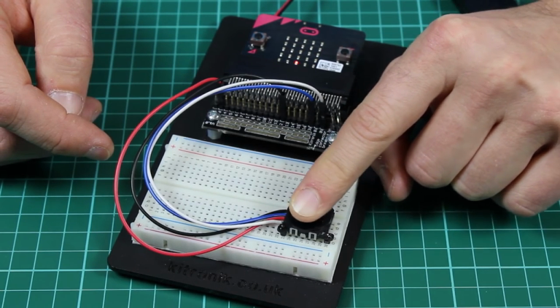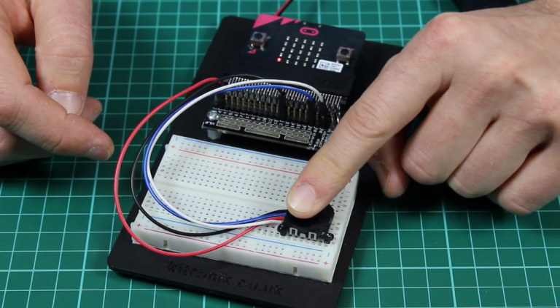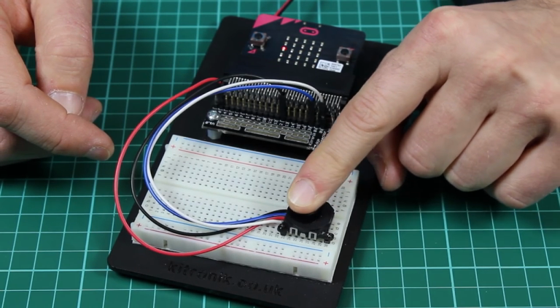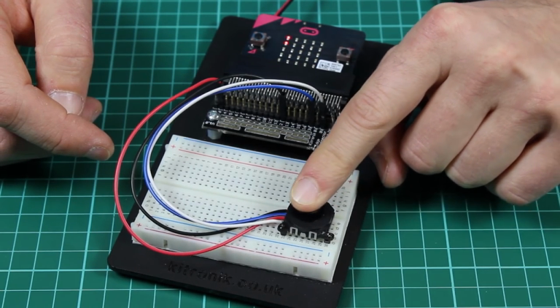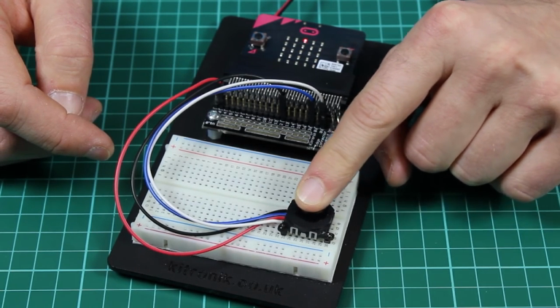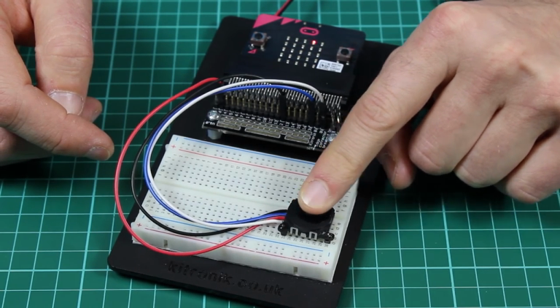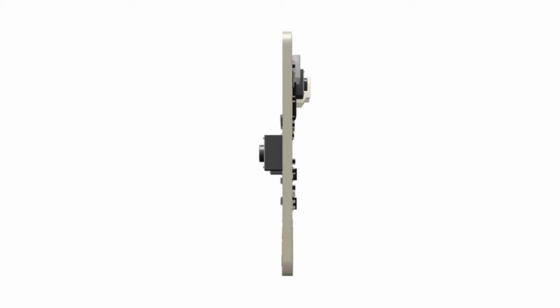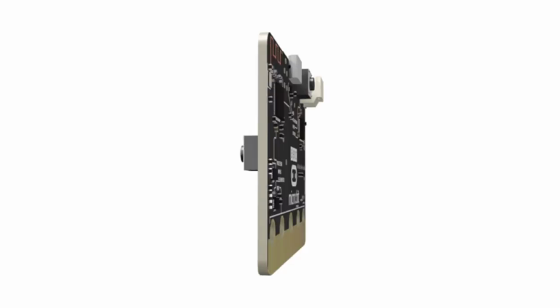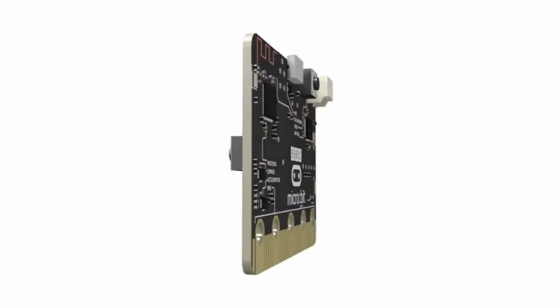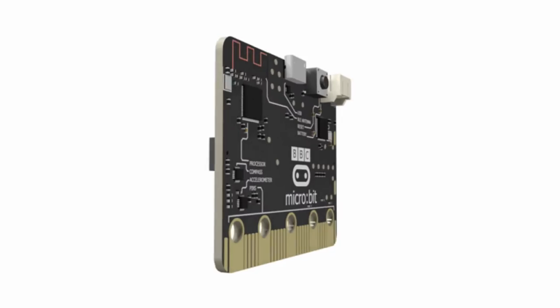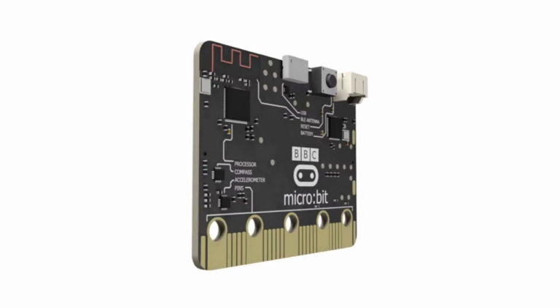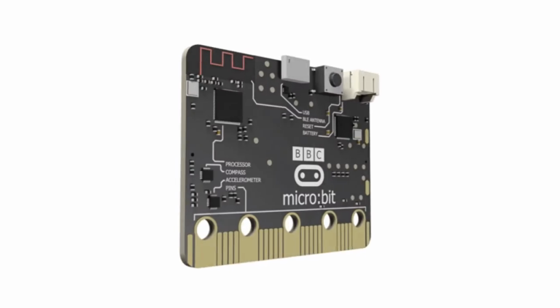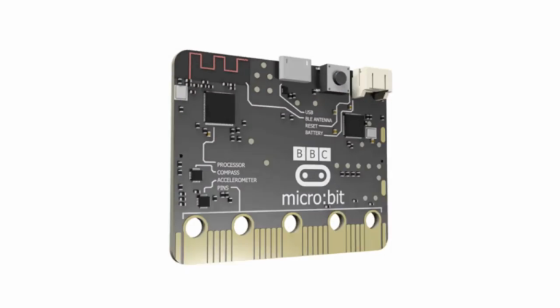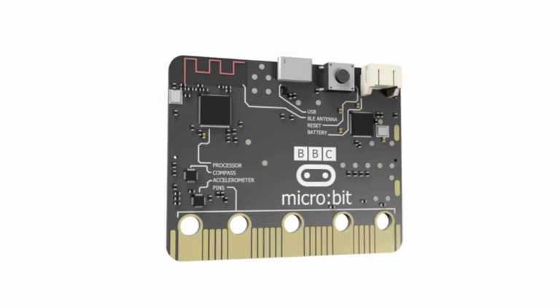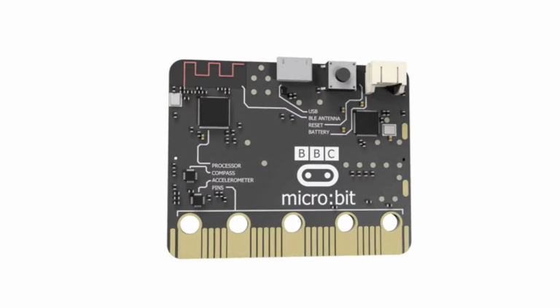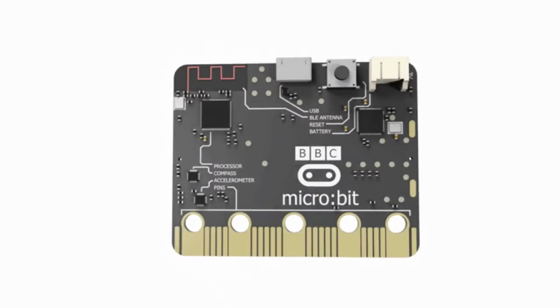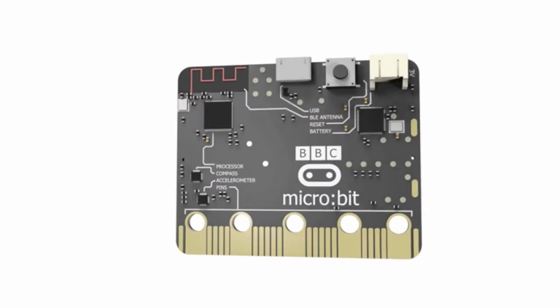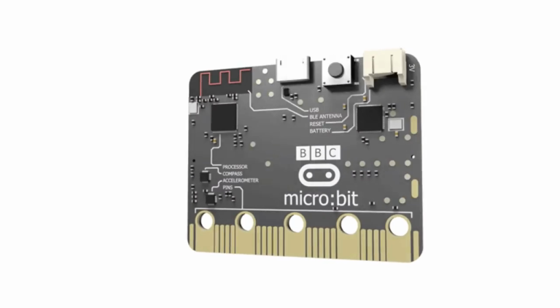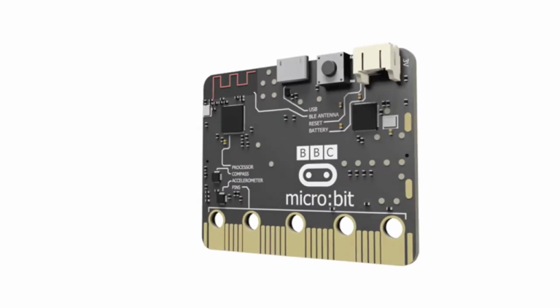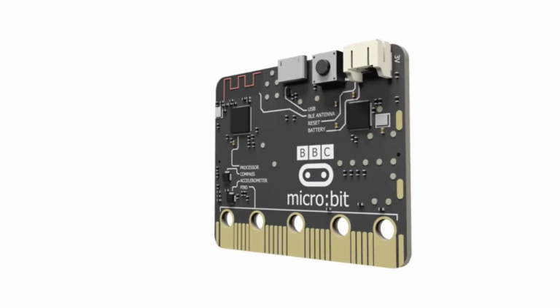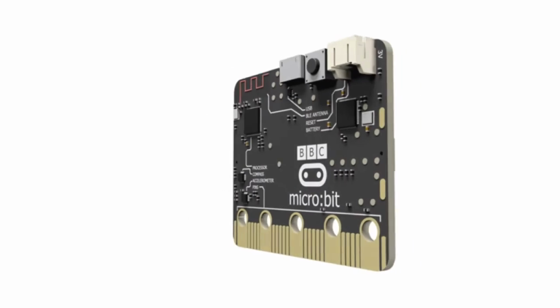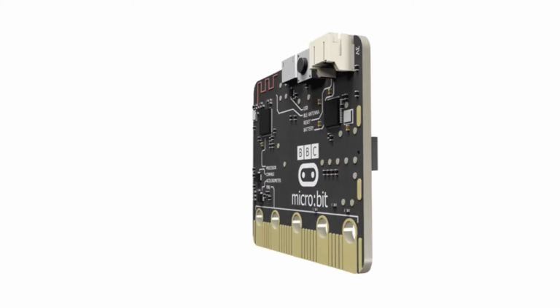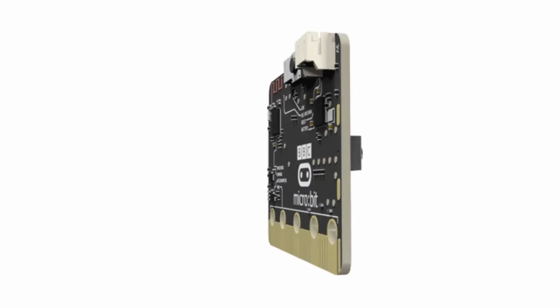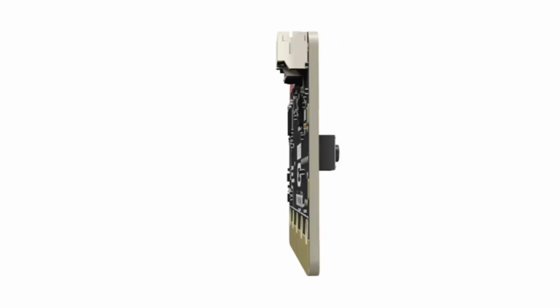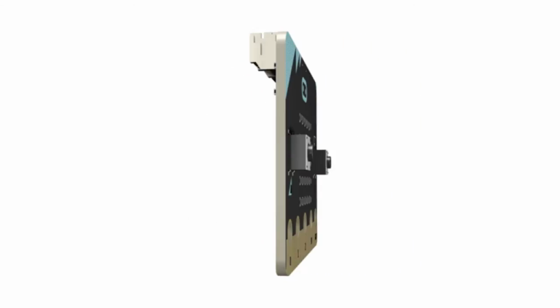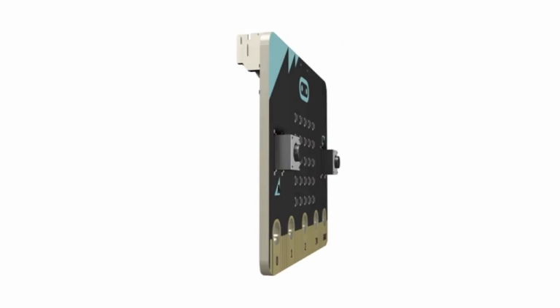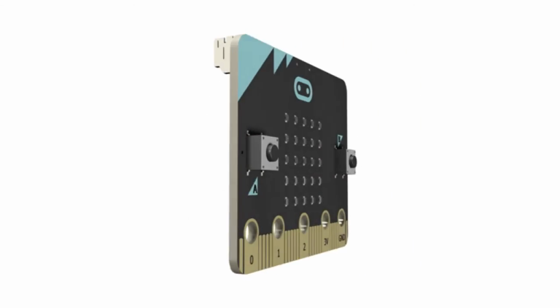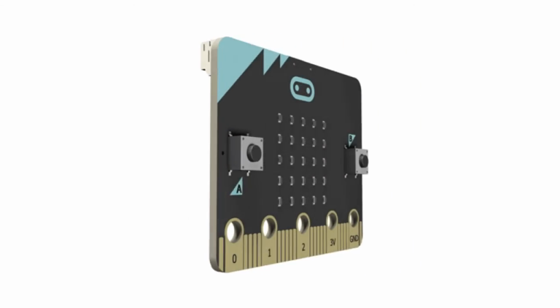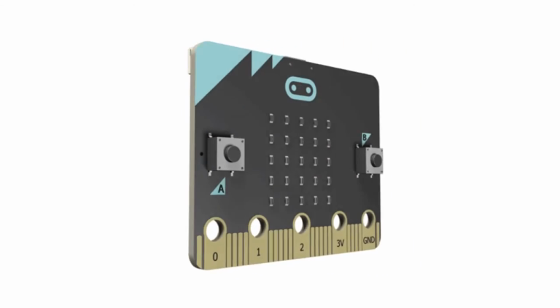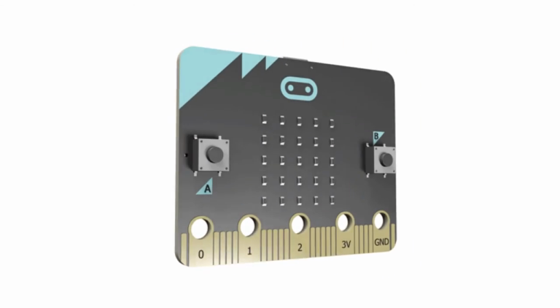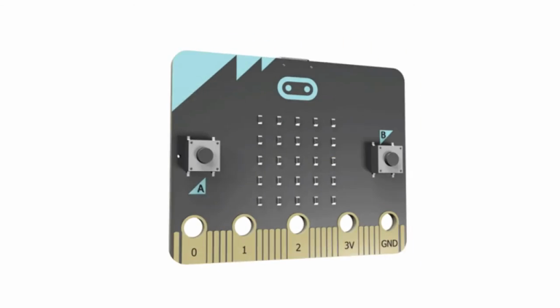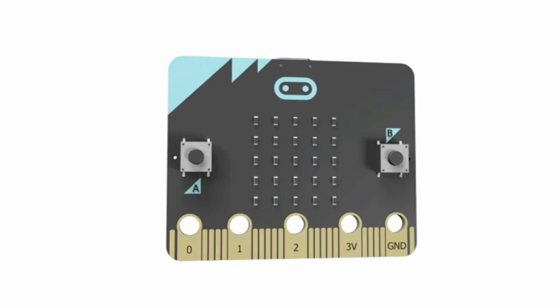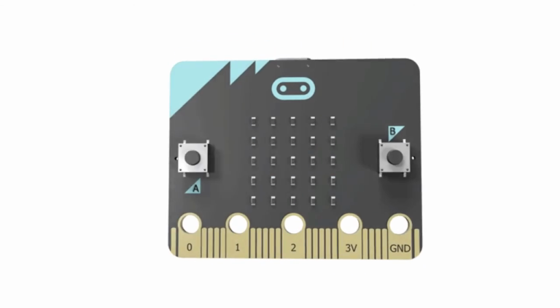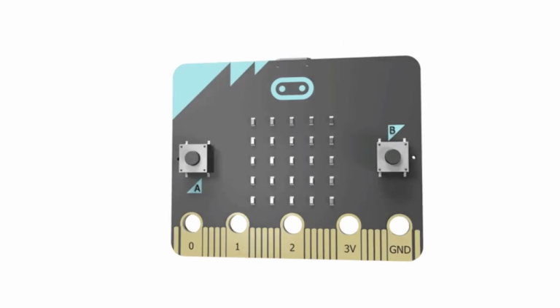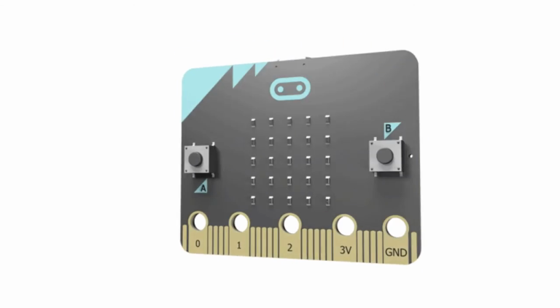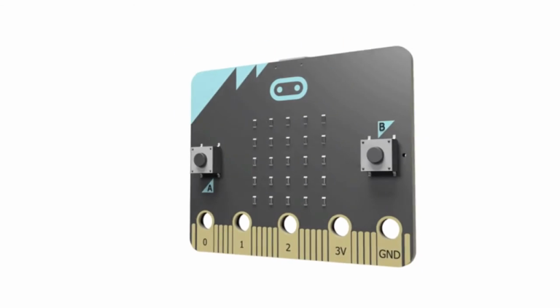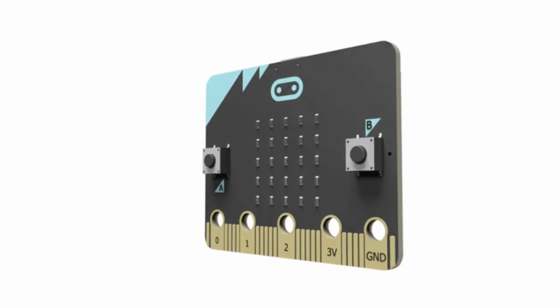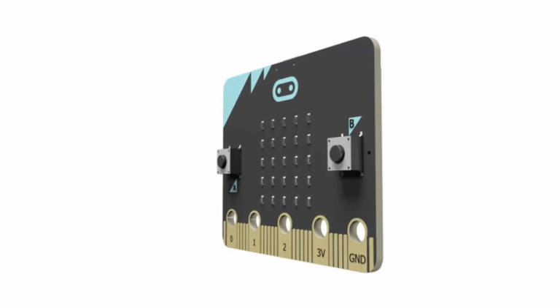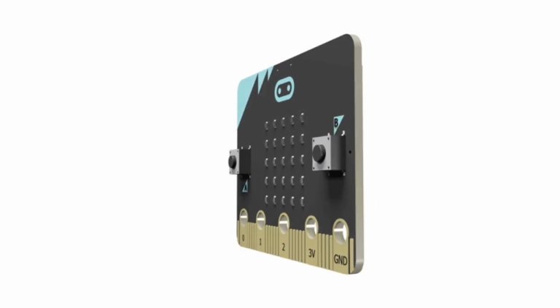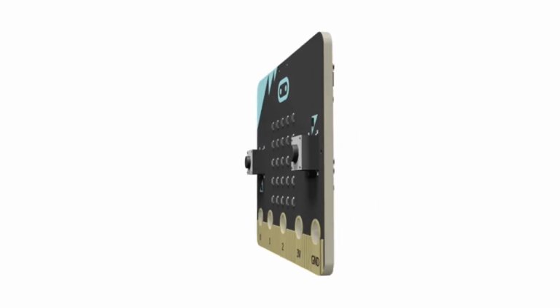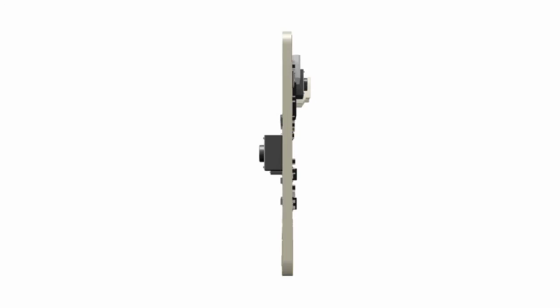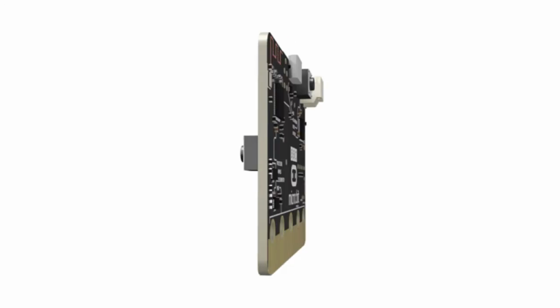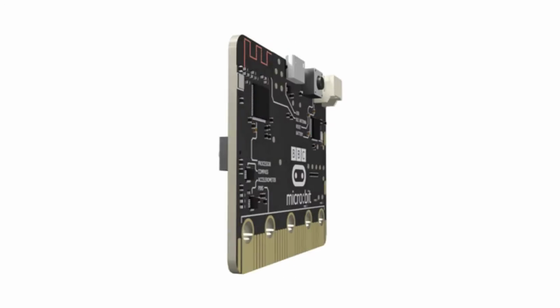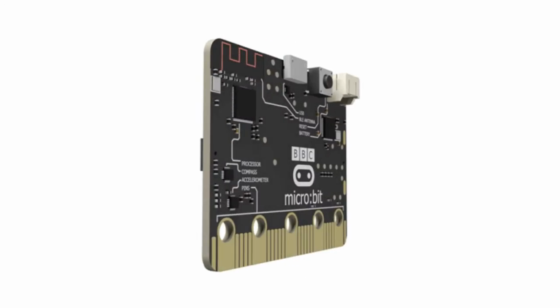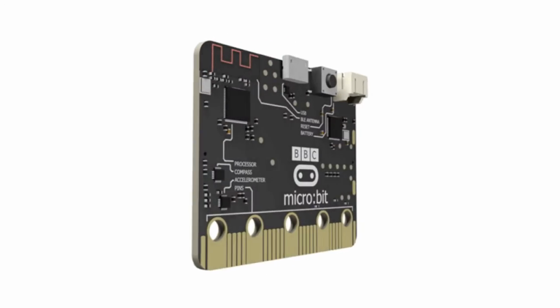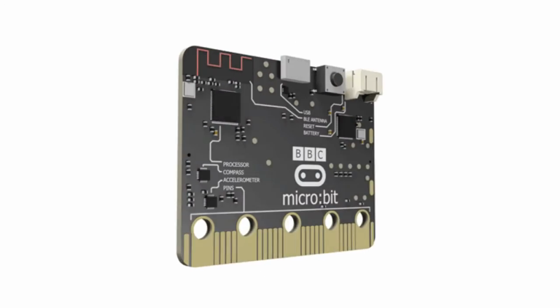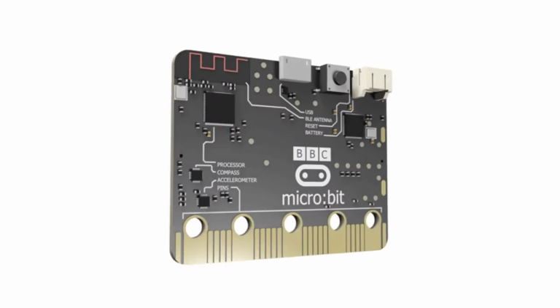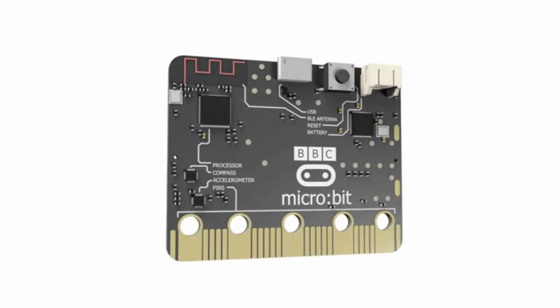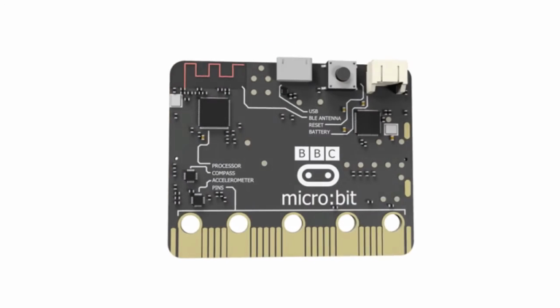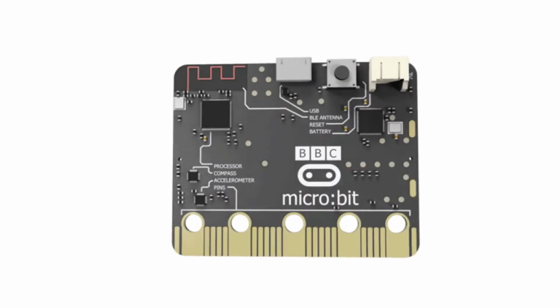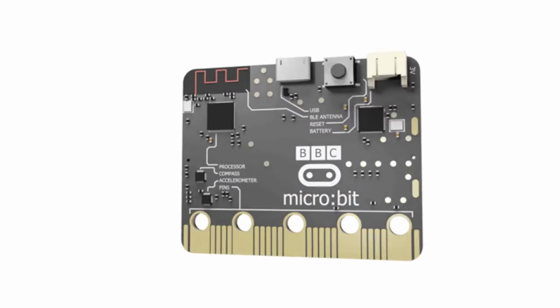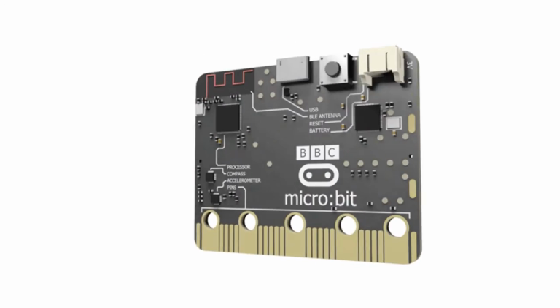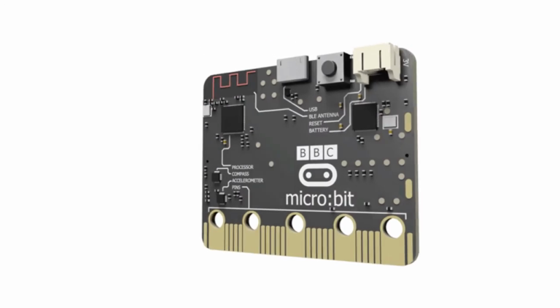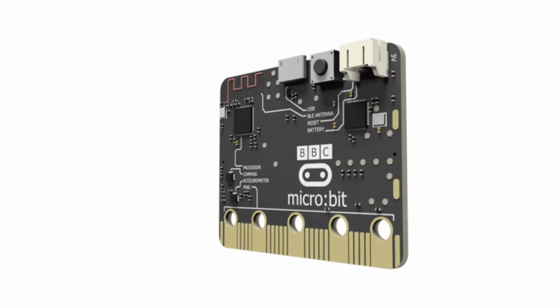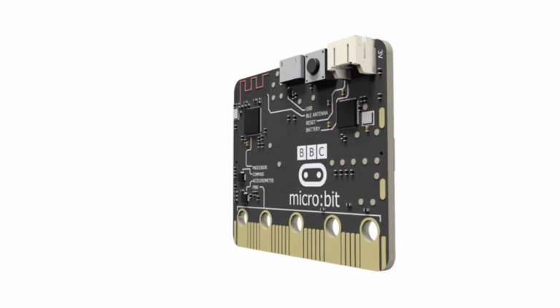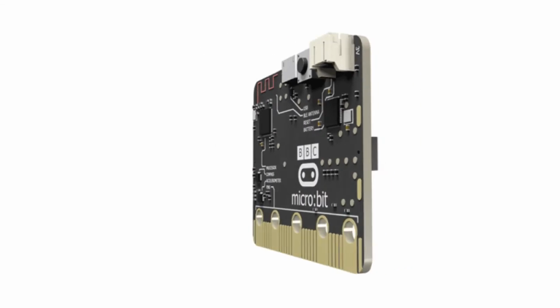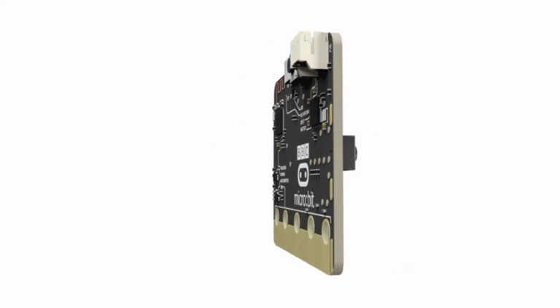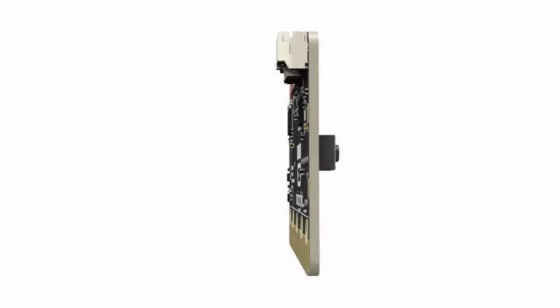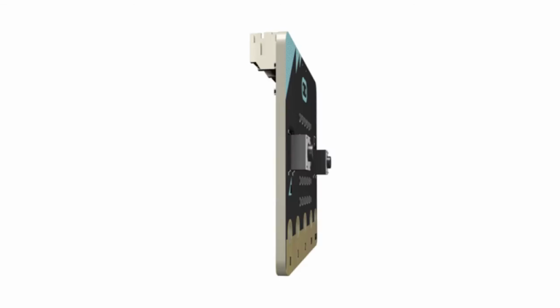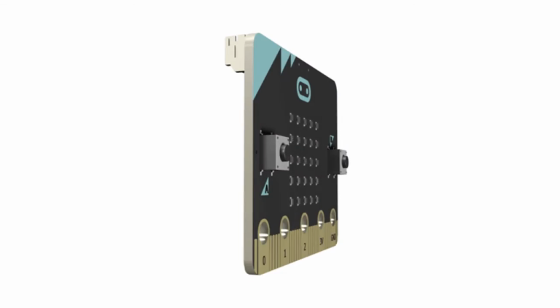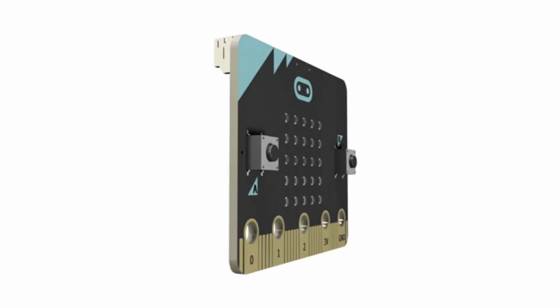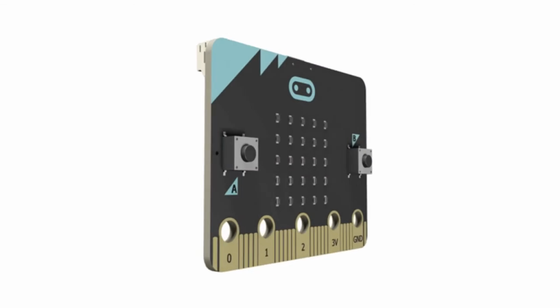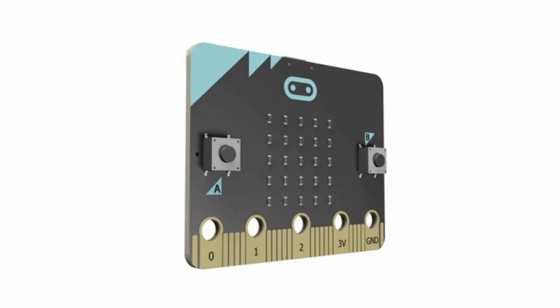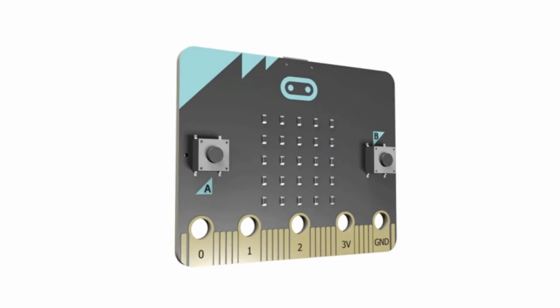For more accessories and project ideas for the BBC Microbit, please visit kitronic.co.uk.